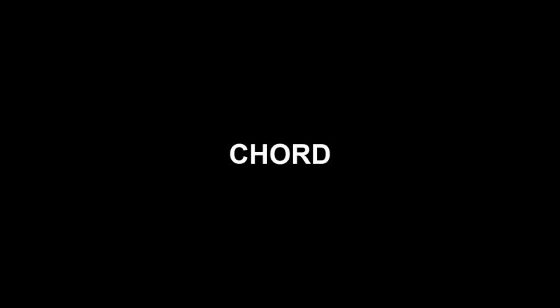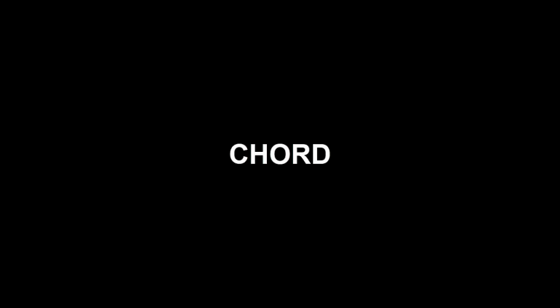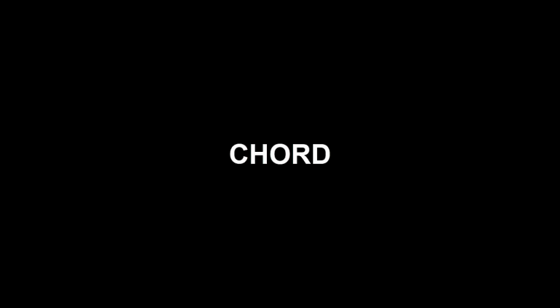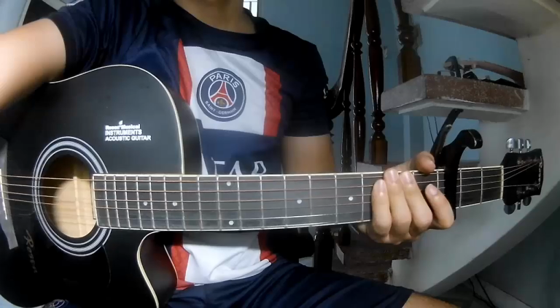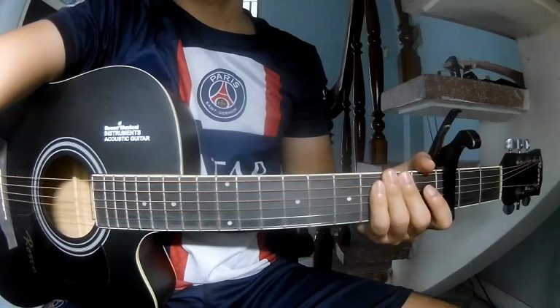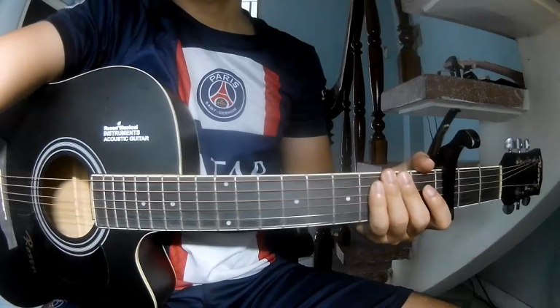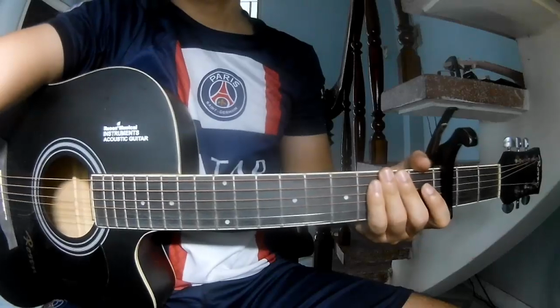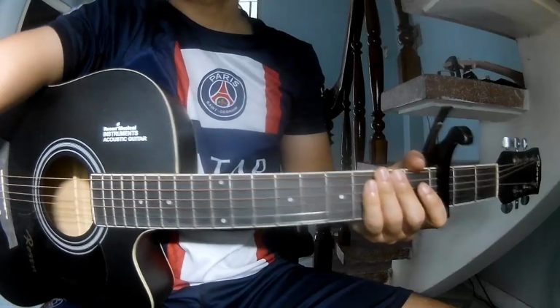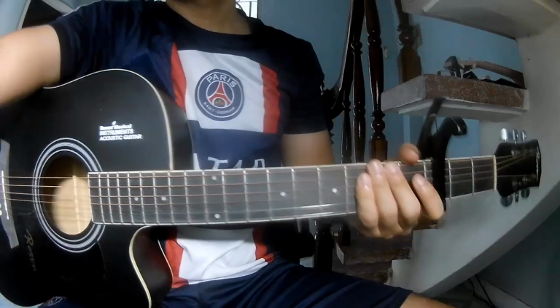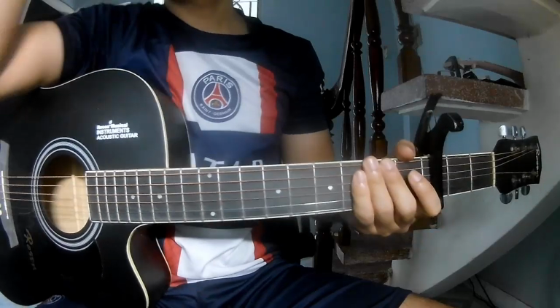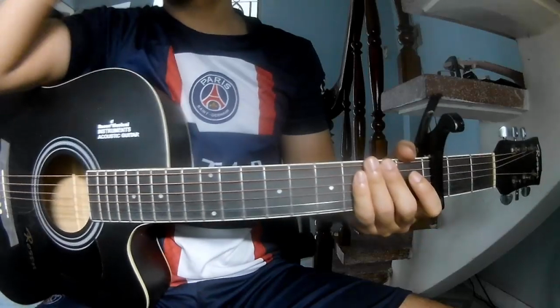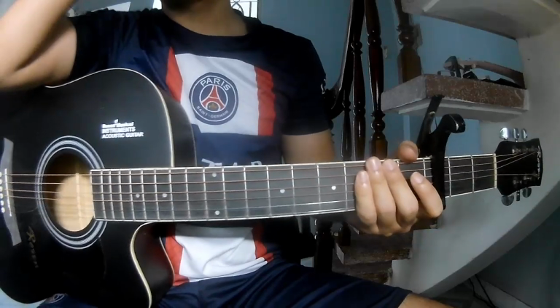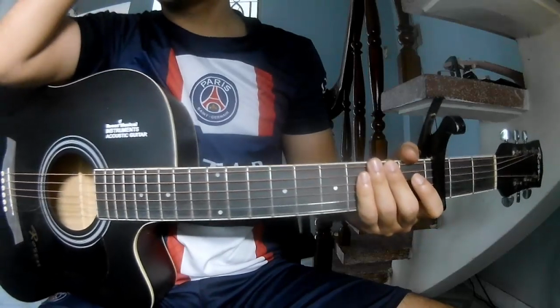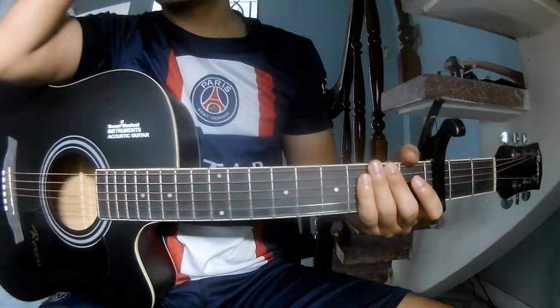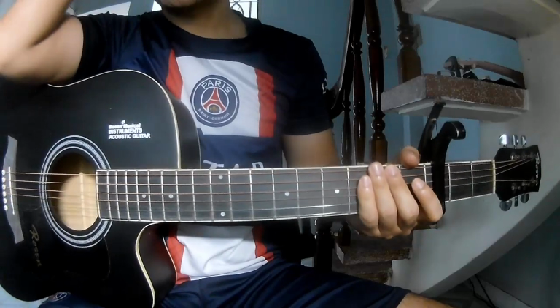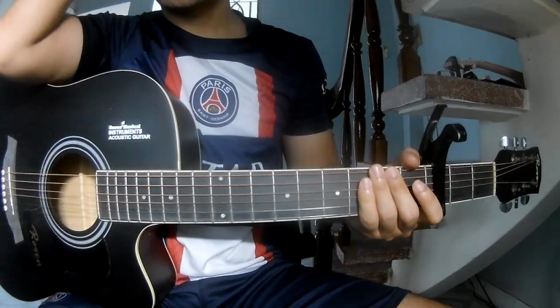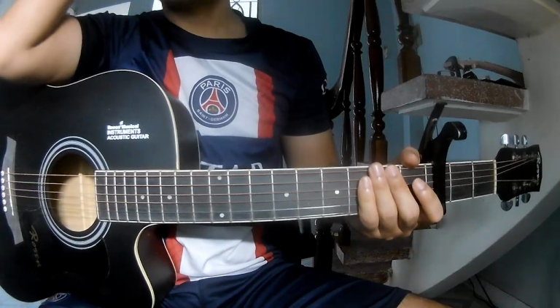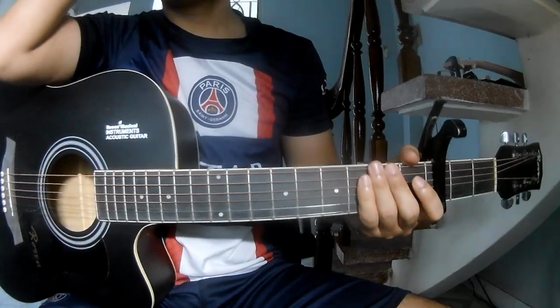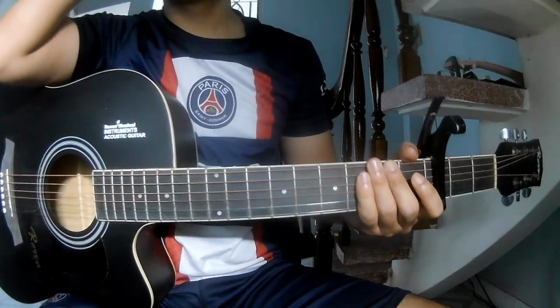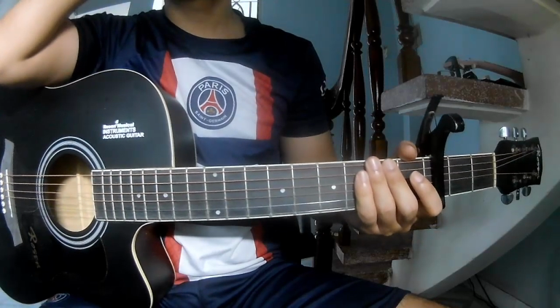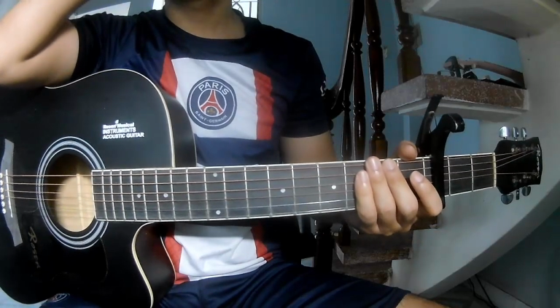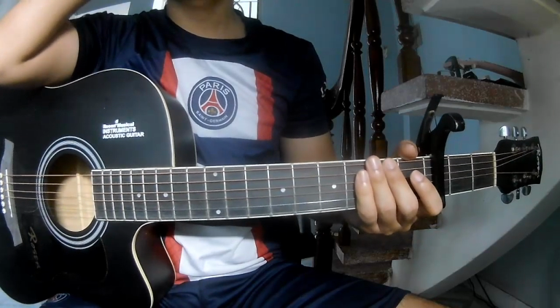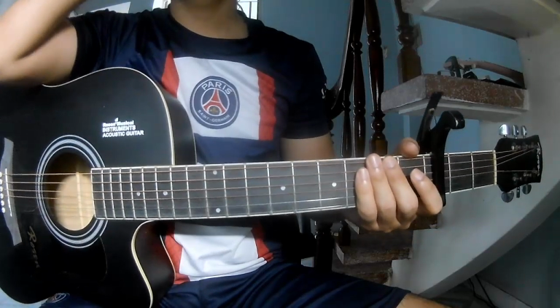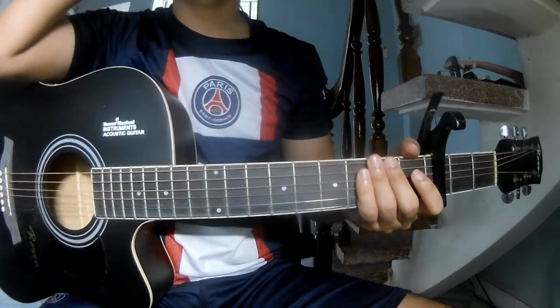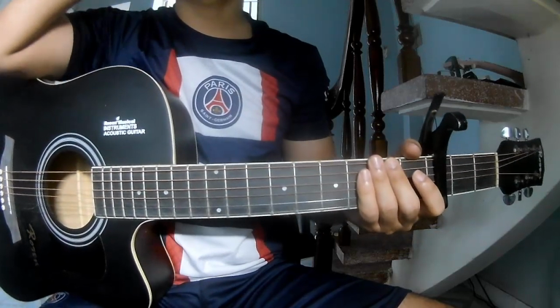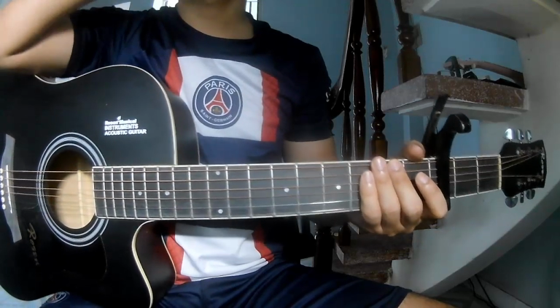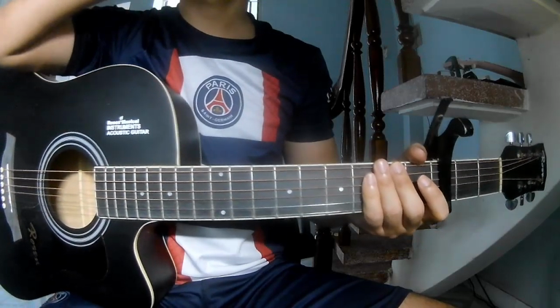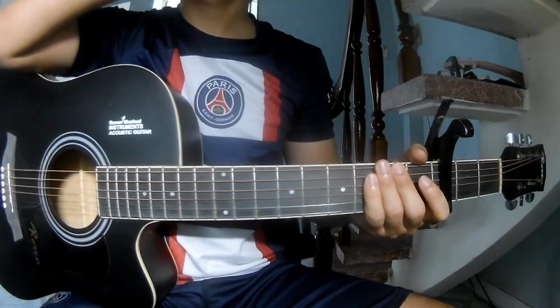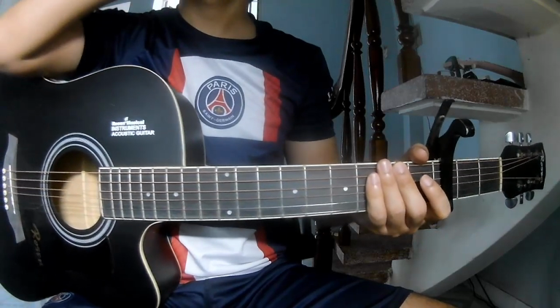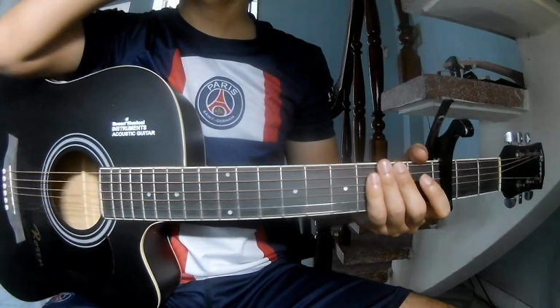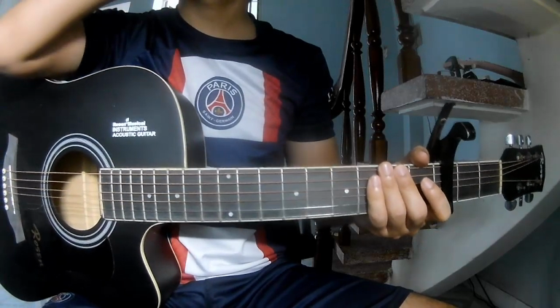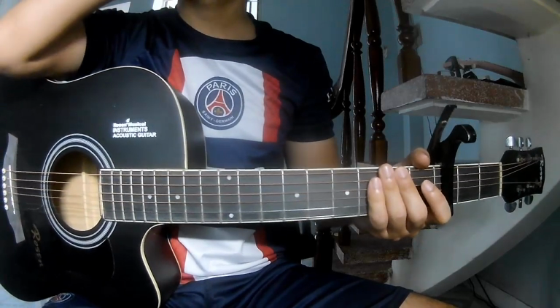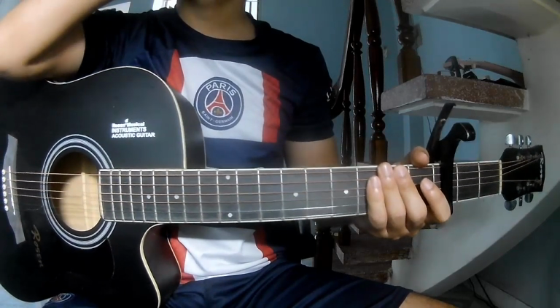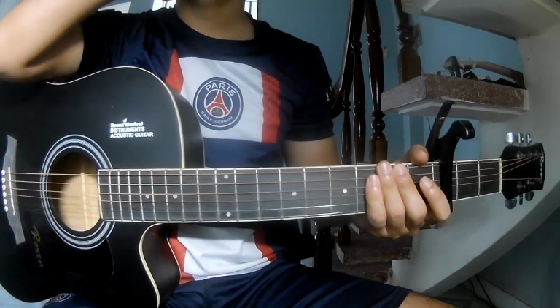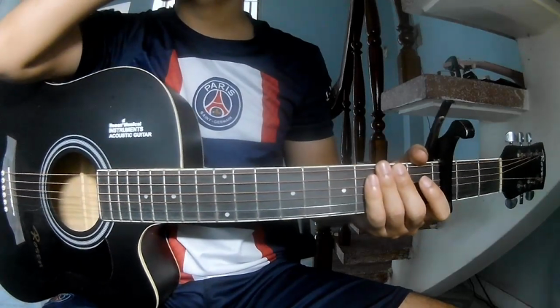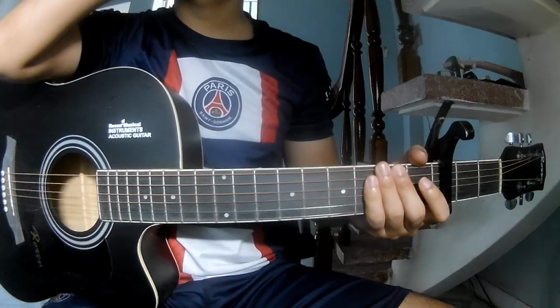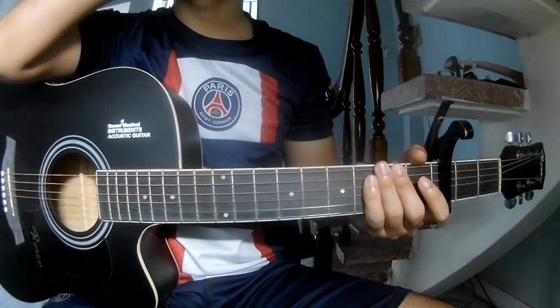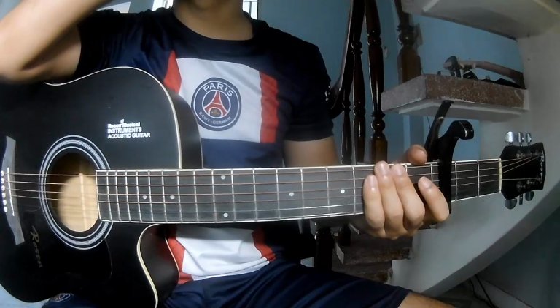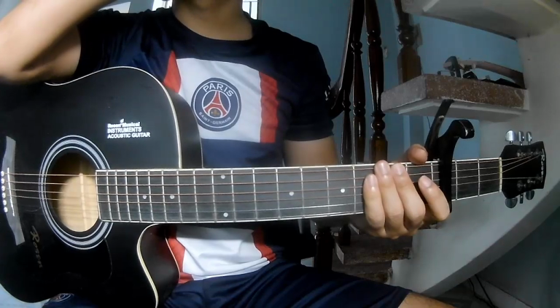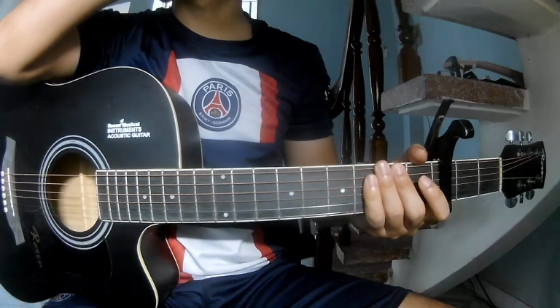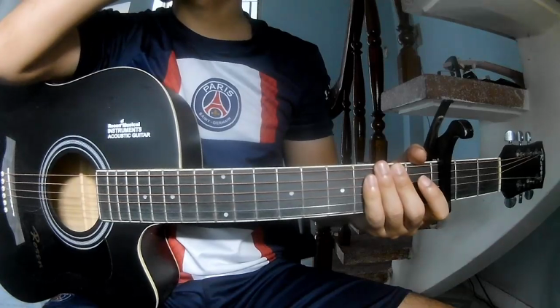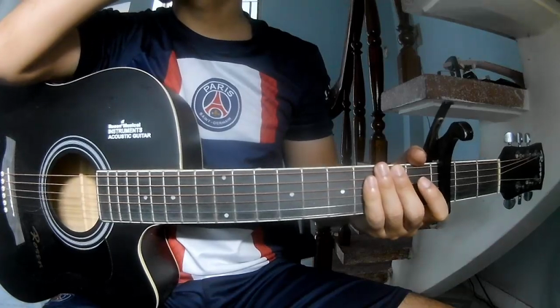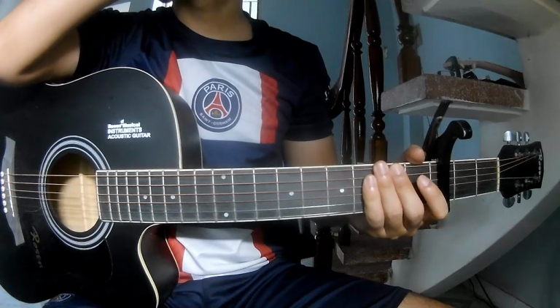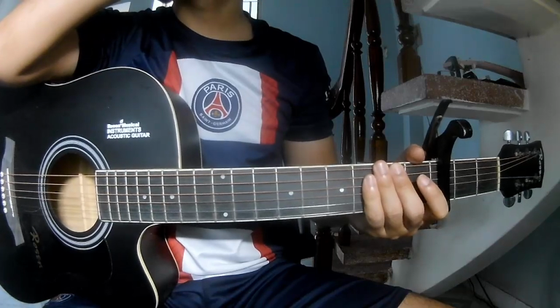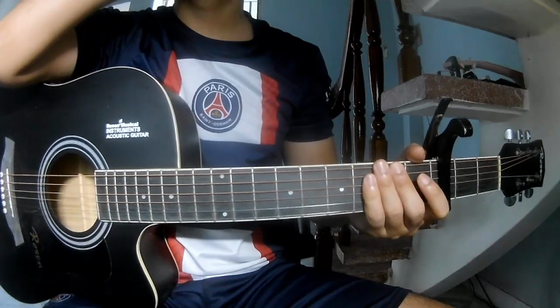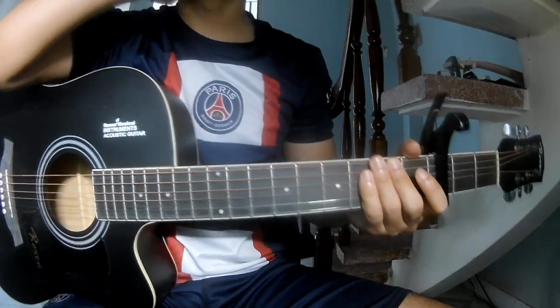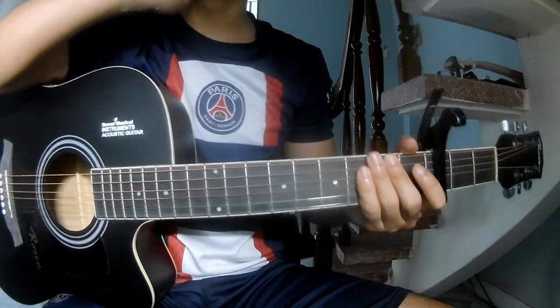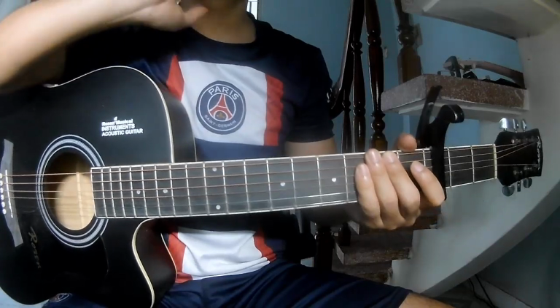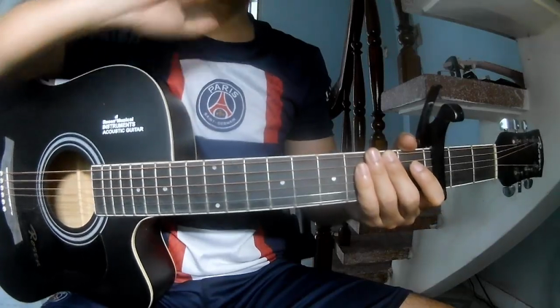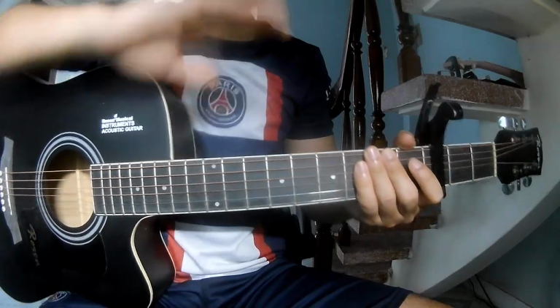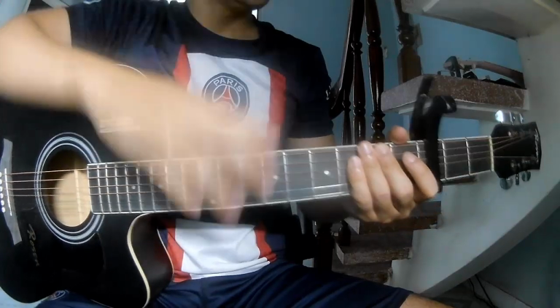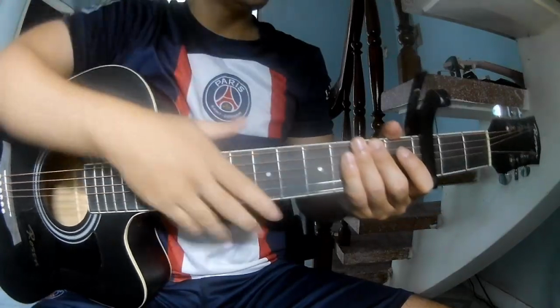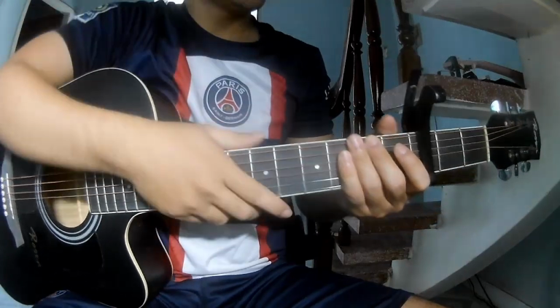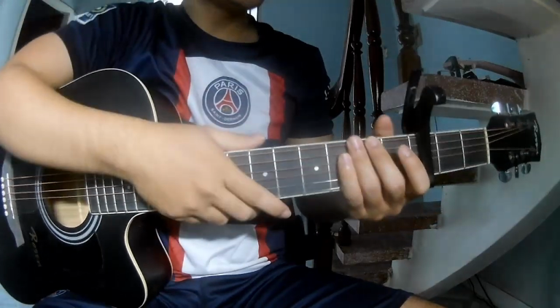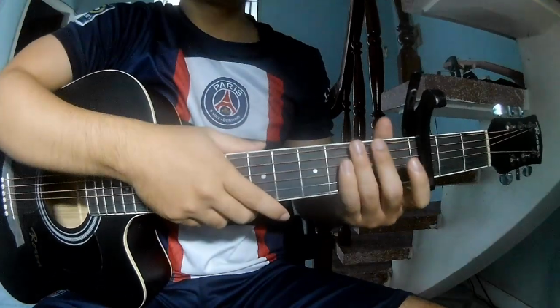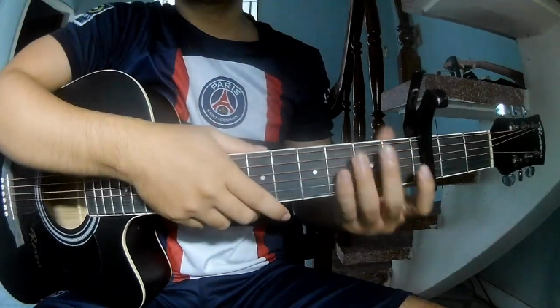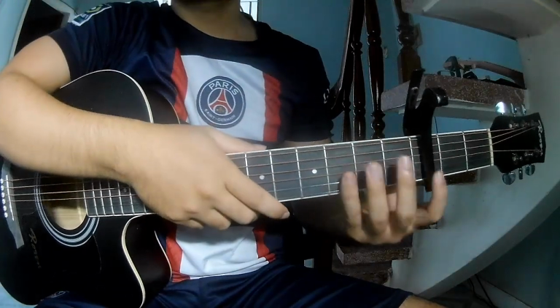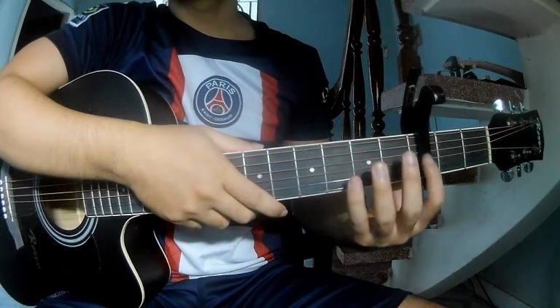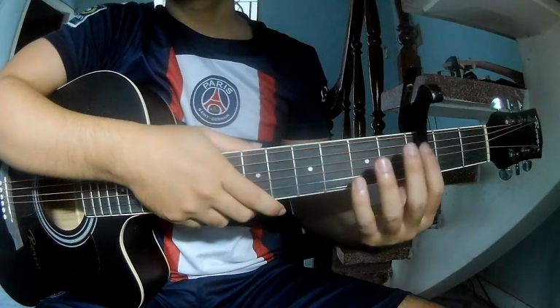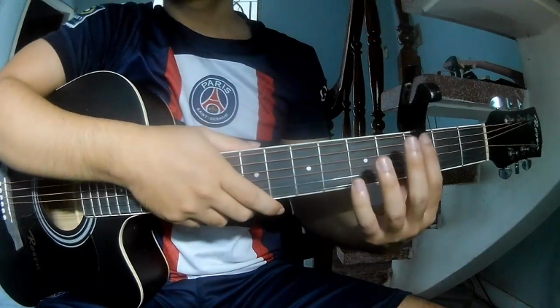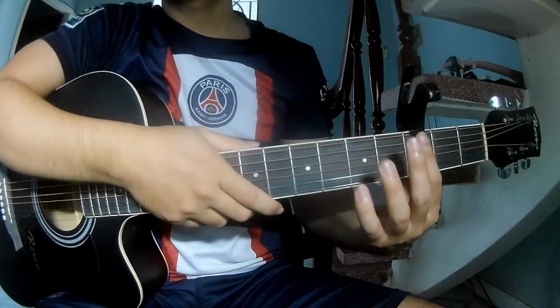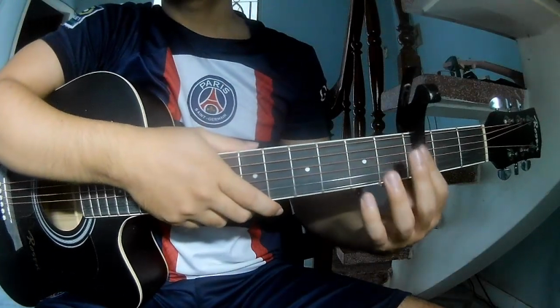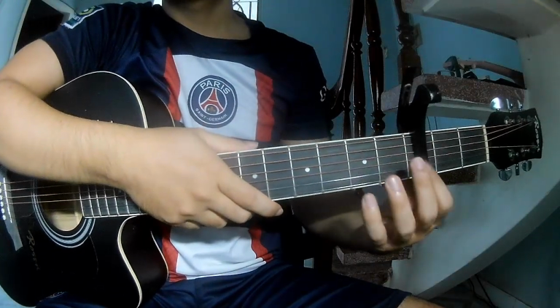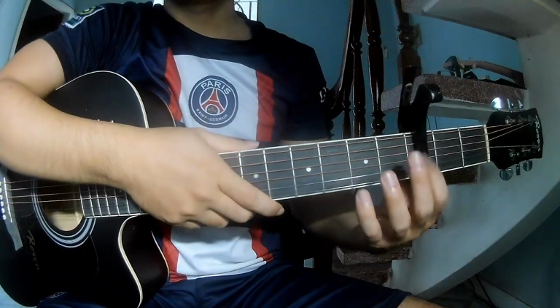Hi everyone! Today we see how to play guitar. All are applied by Pings. First, let's take a look at the time frame.